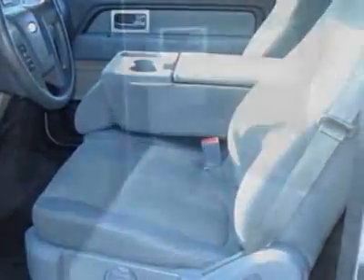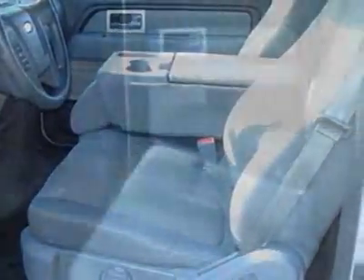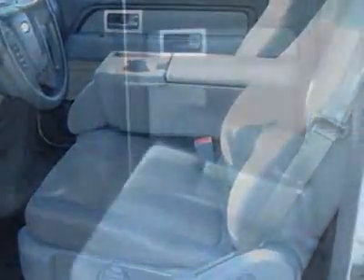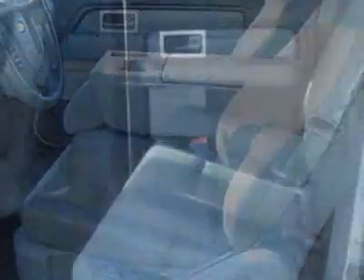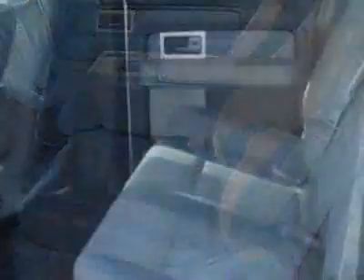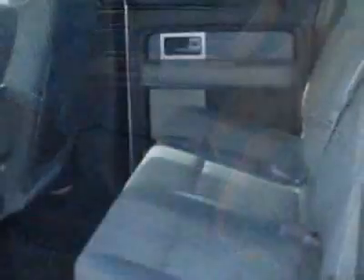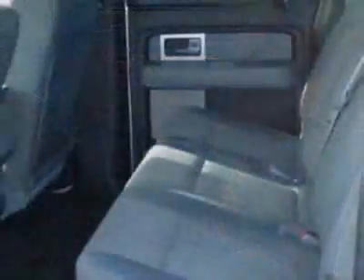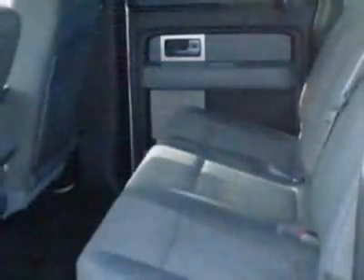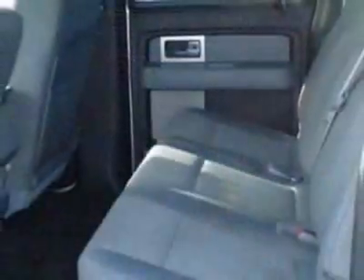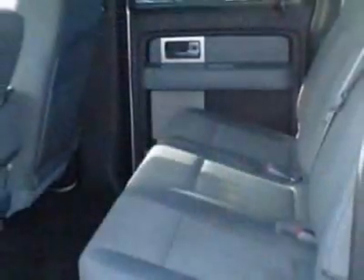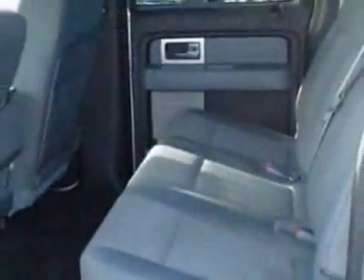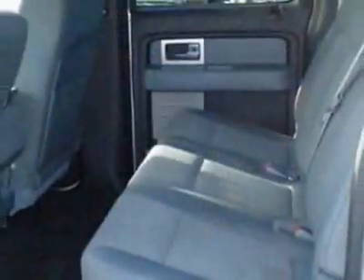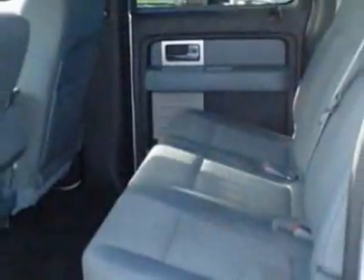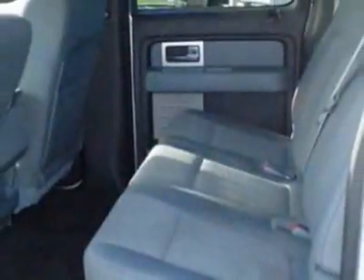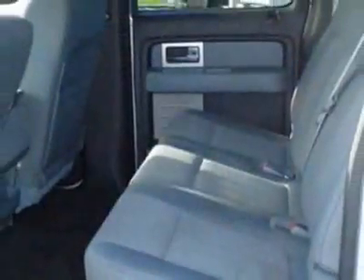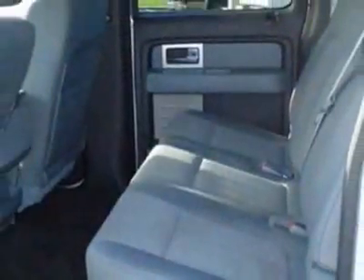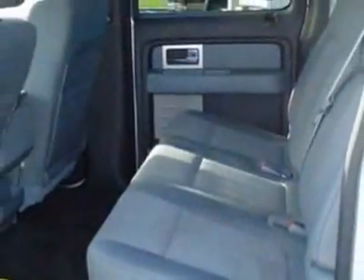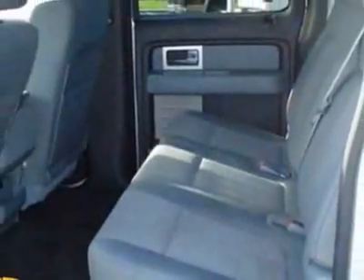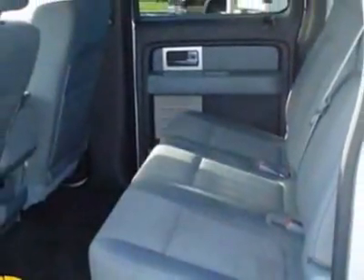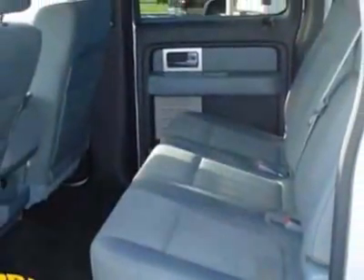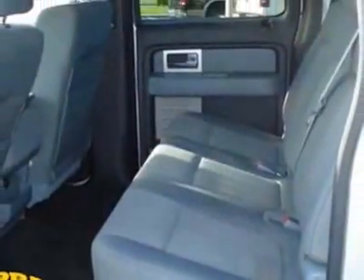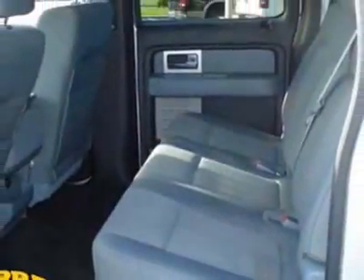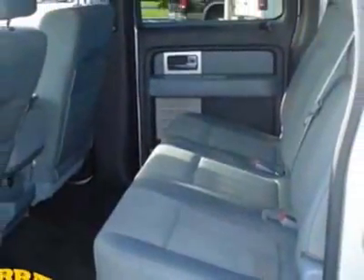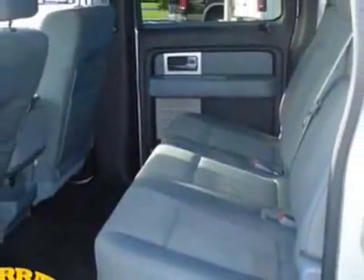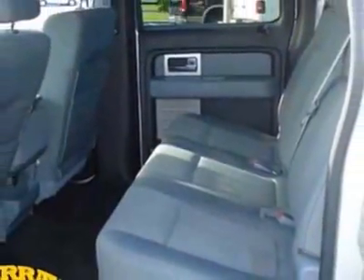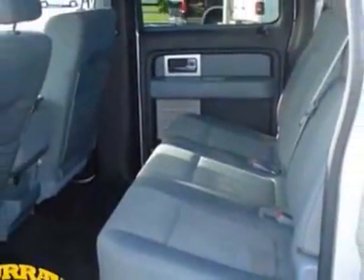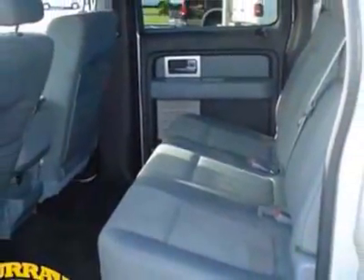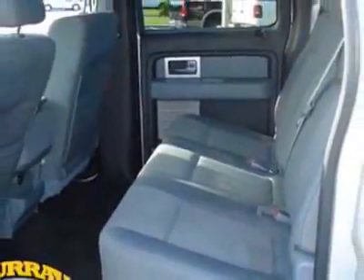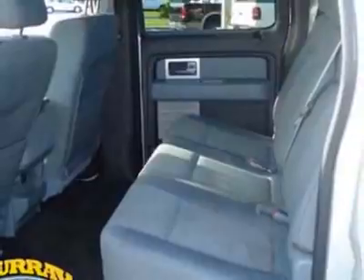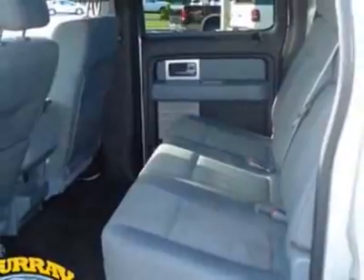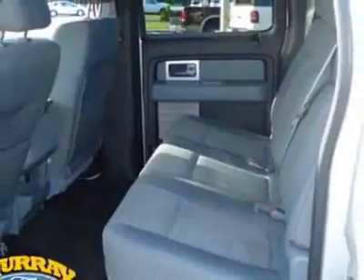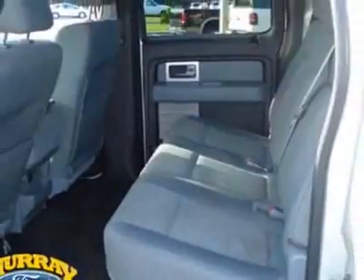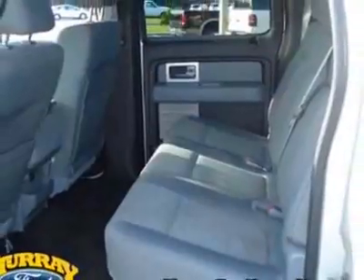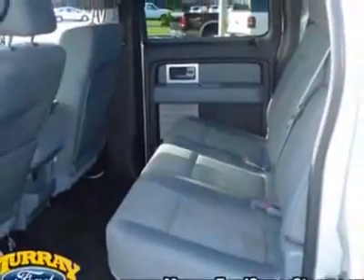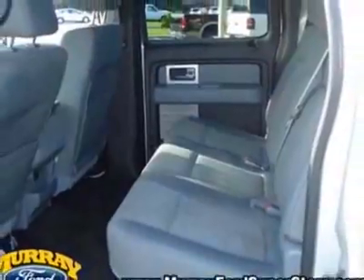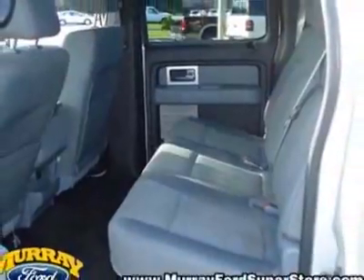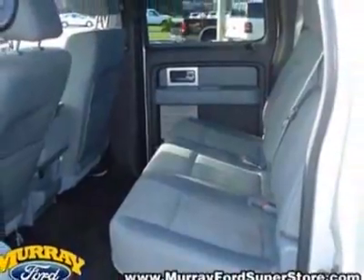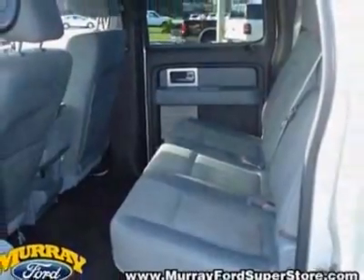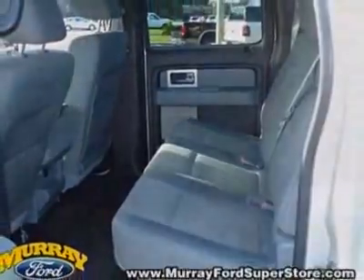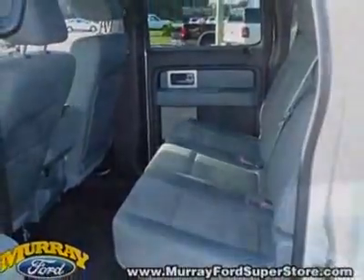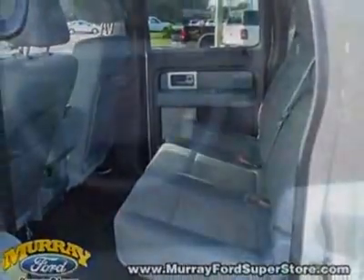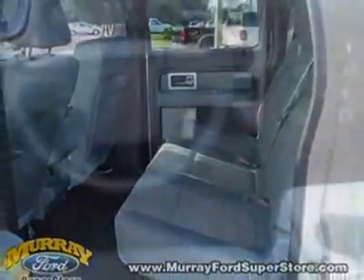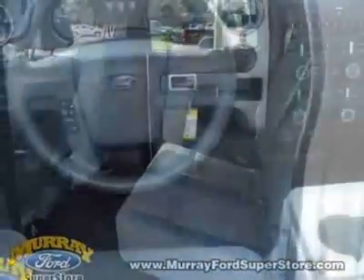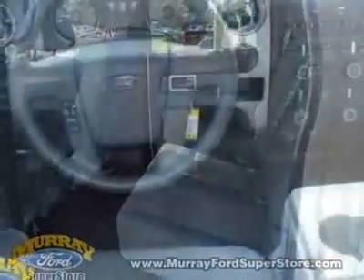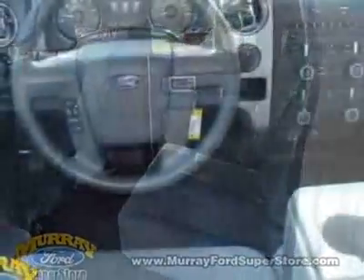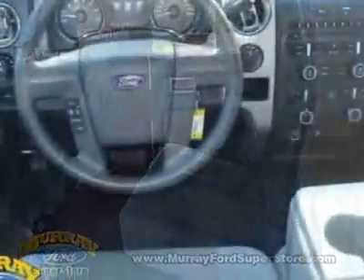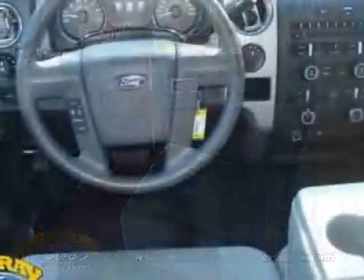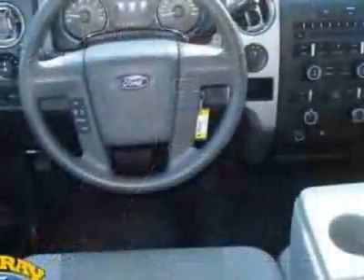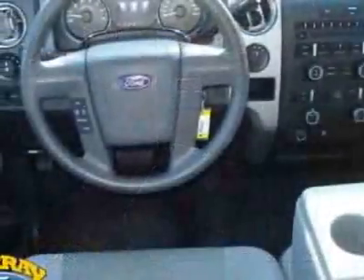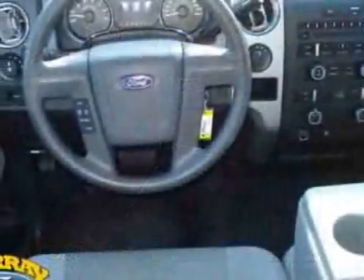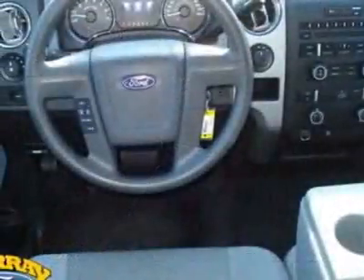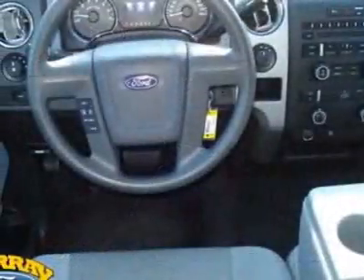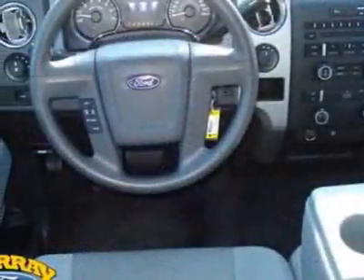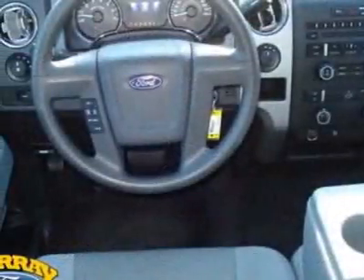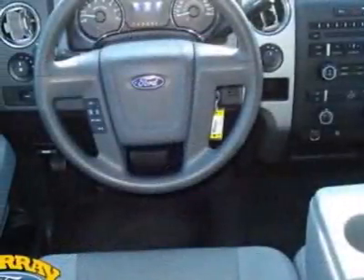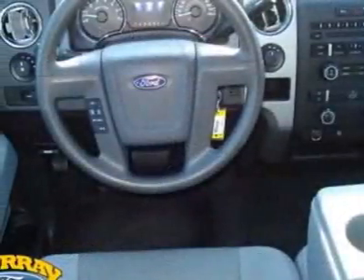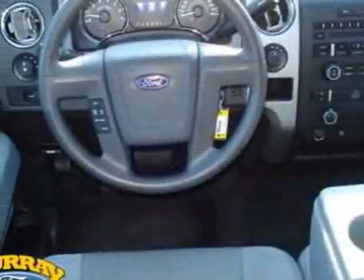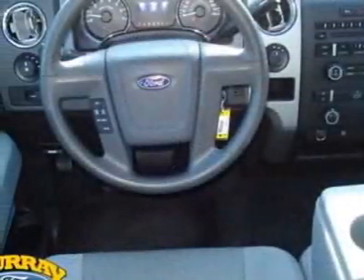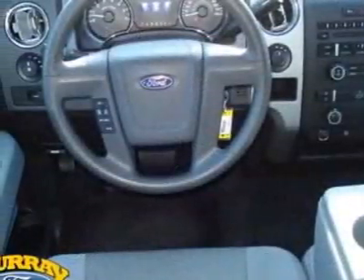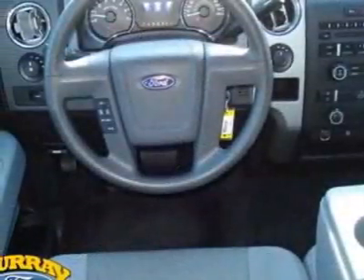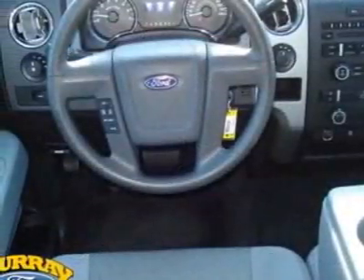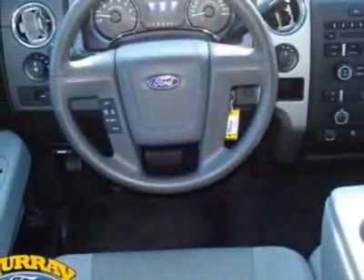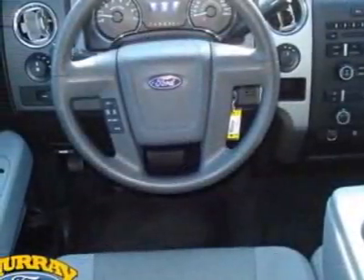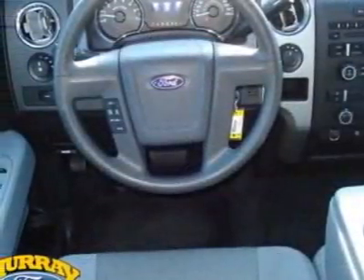This F-150 boasts a 5.0-liter engine and has an automatic transmission.